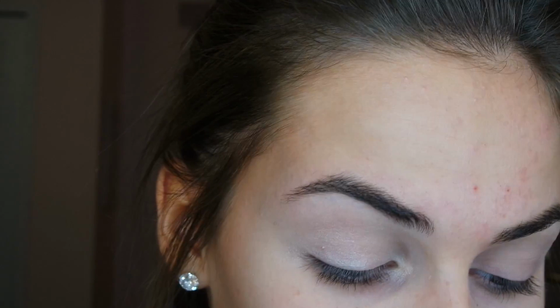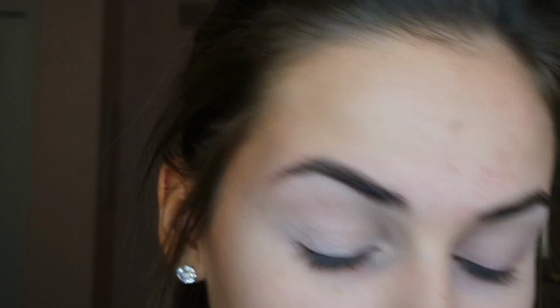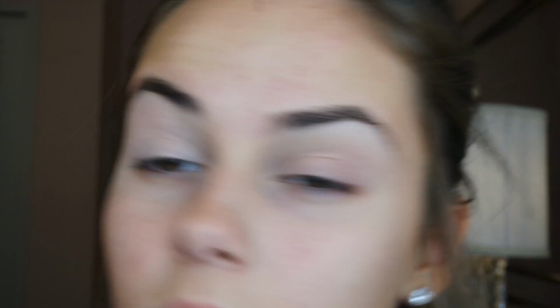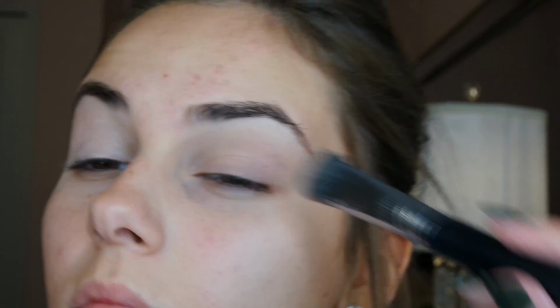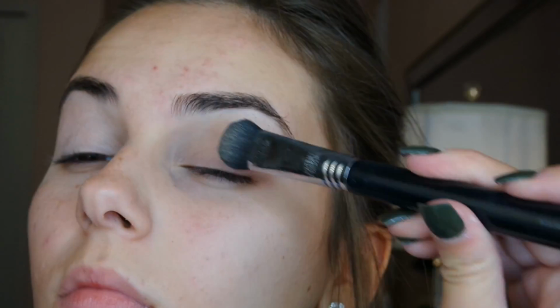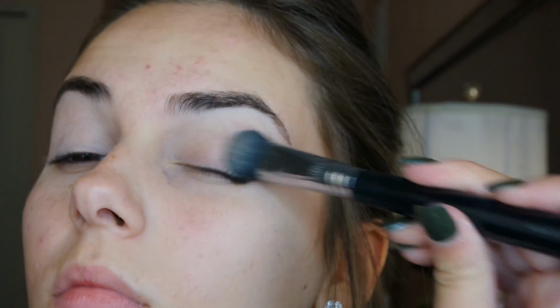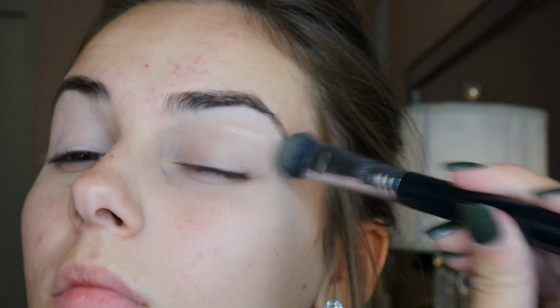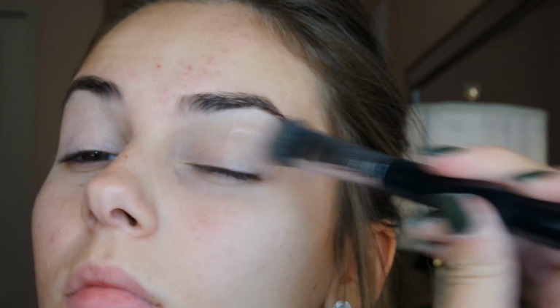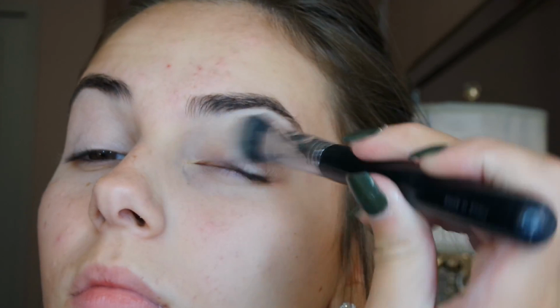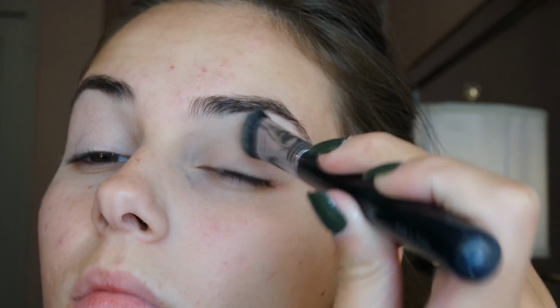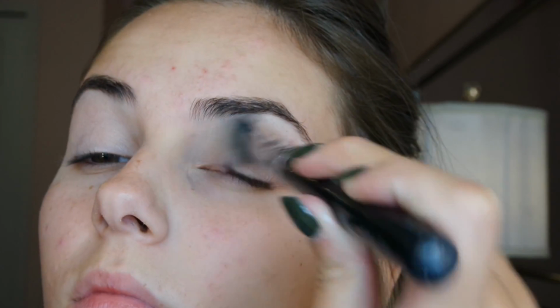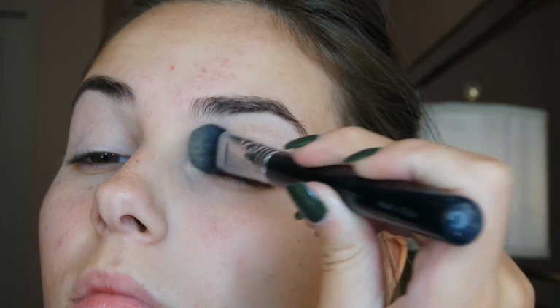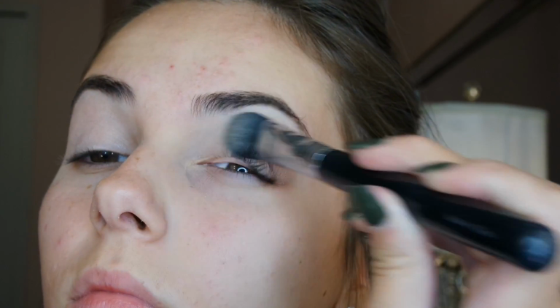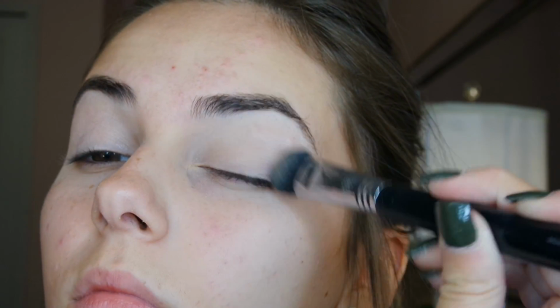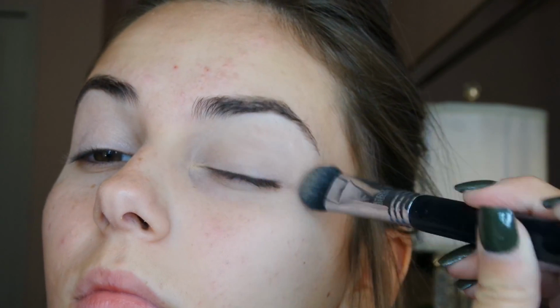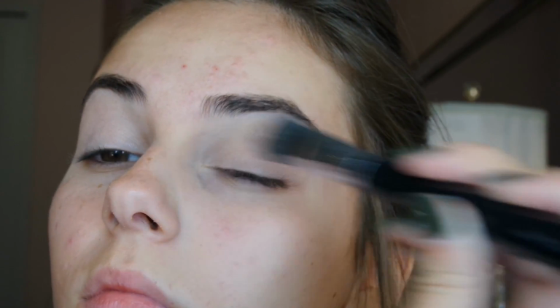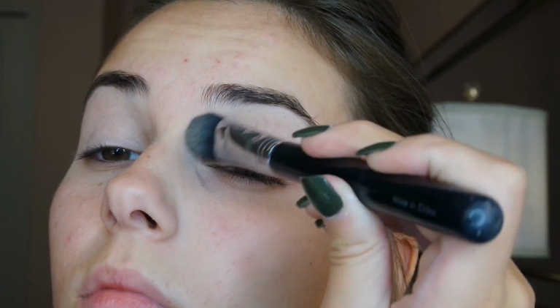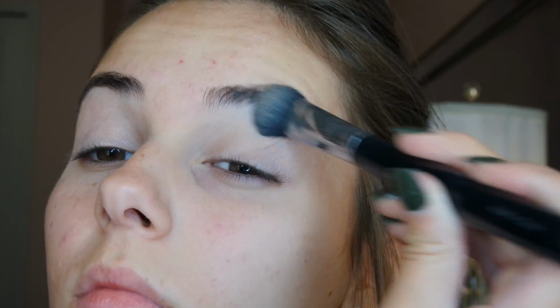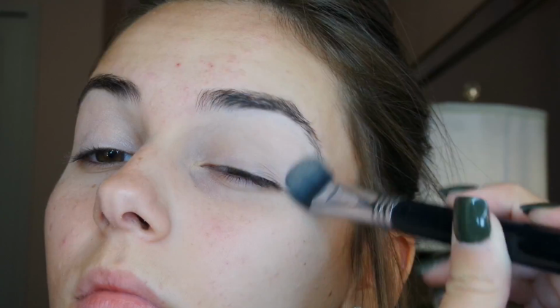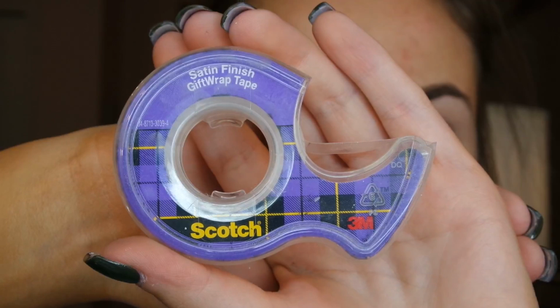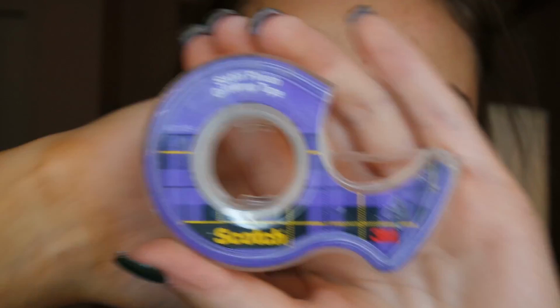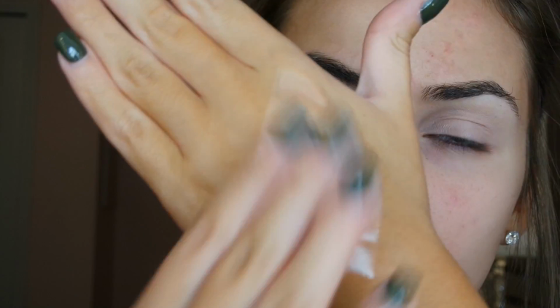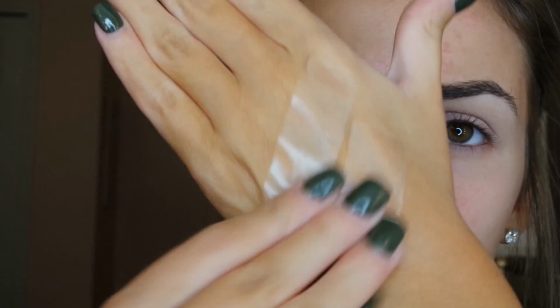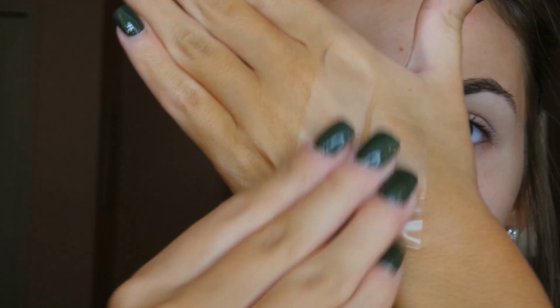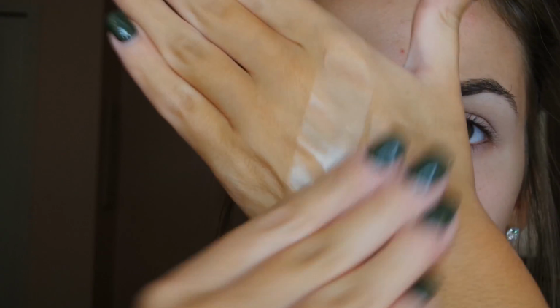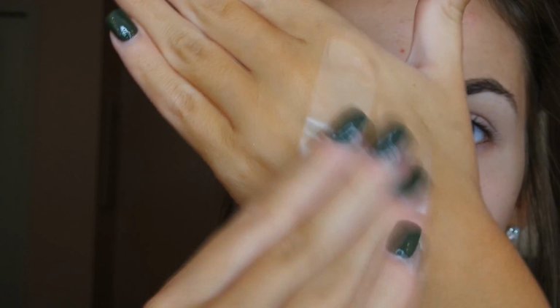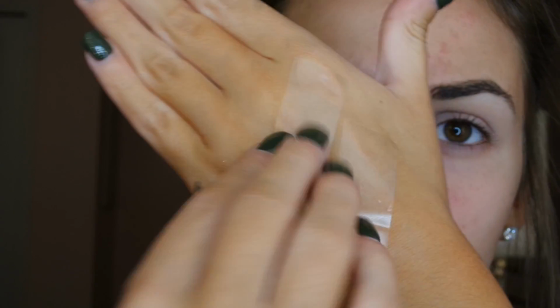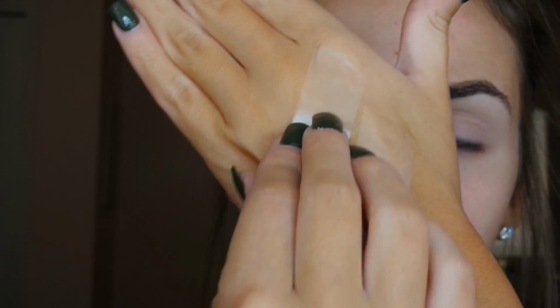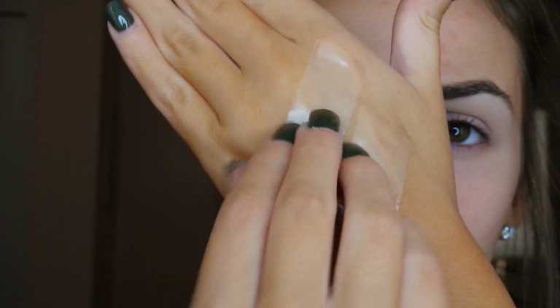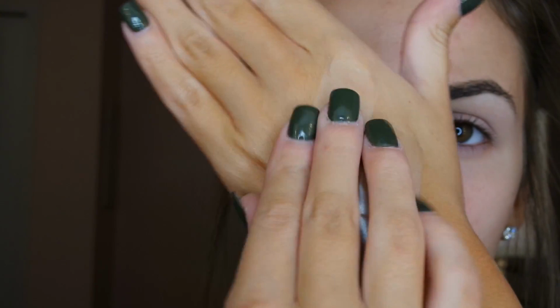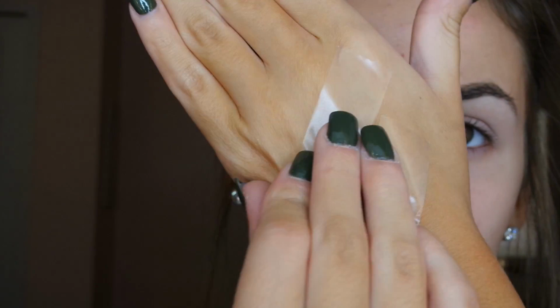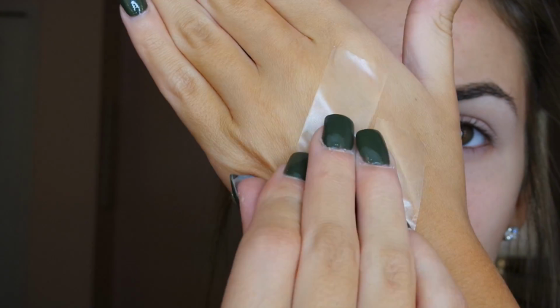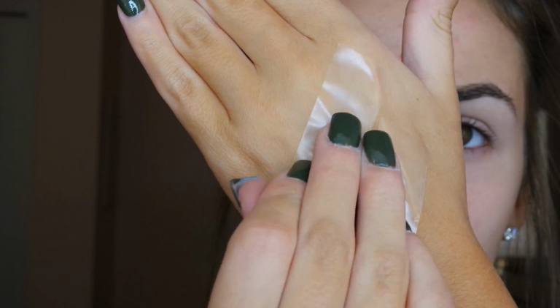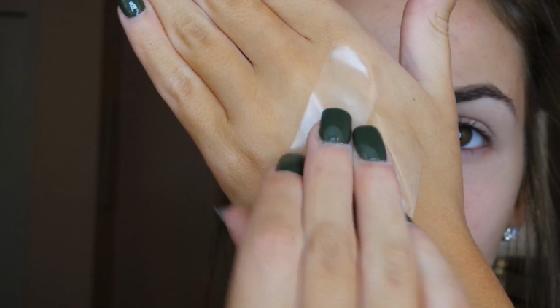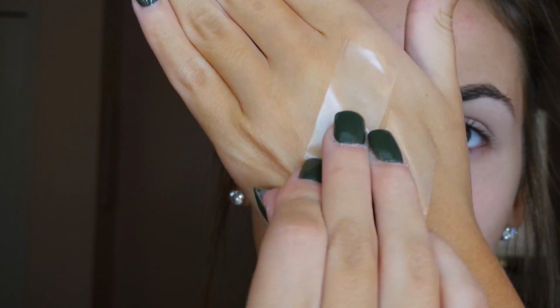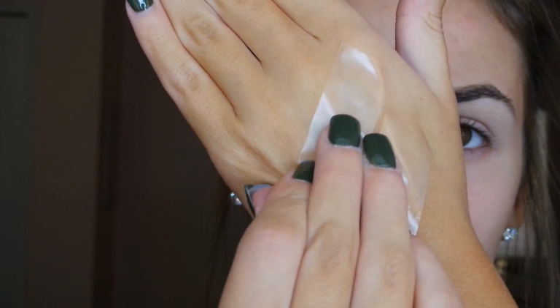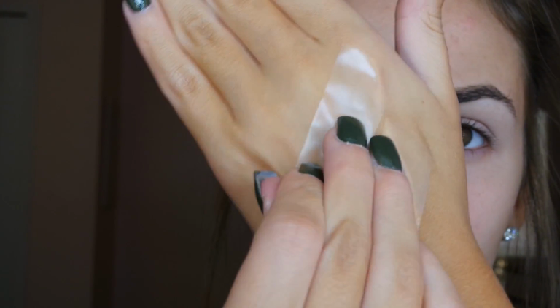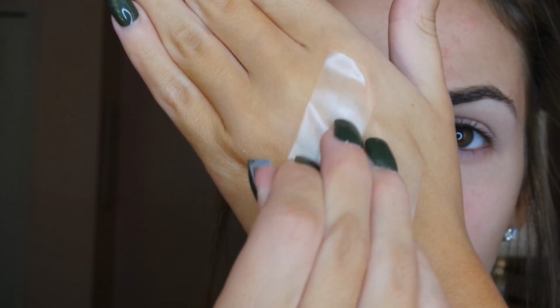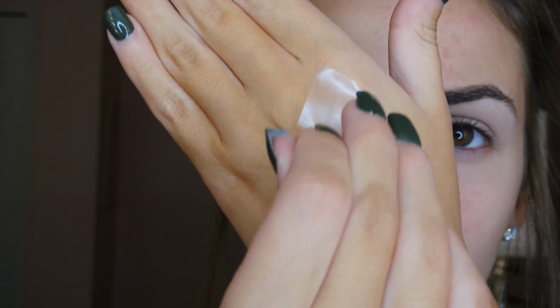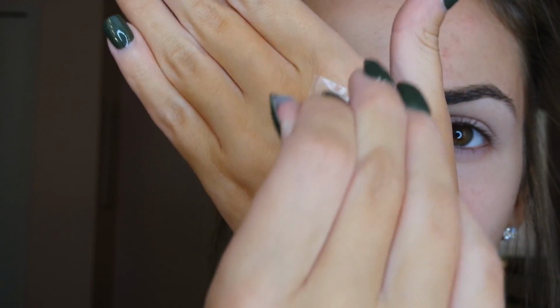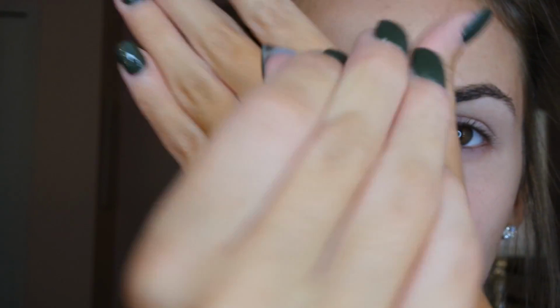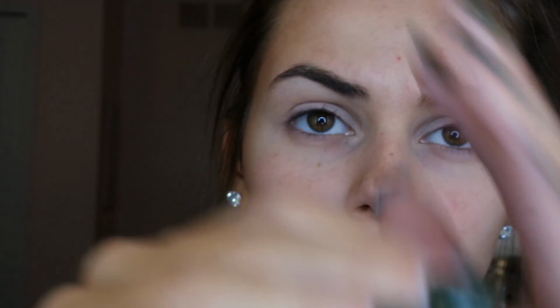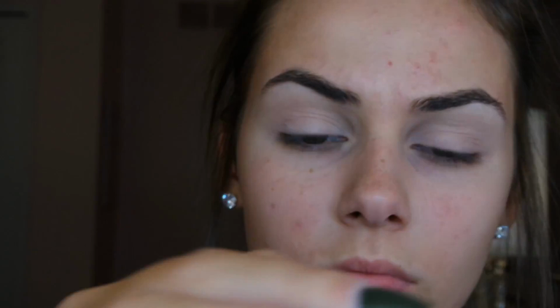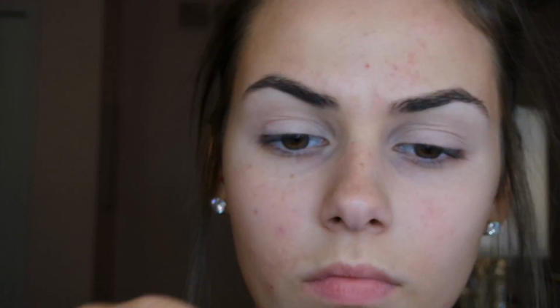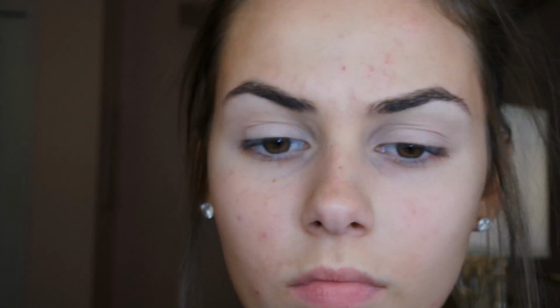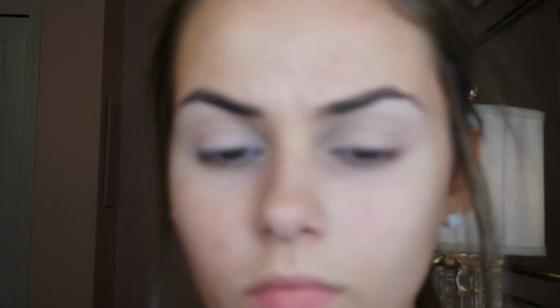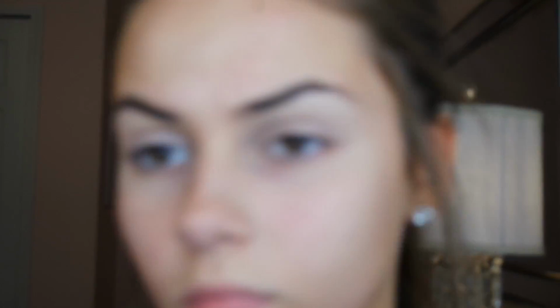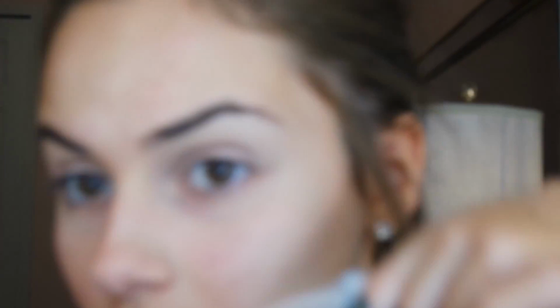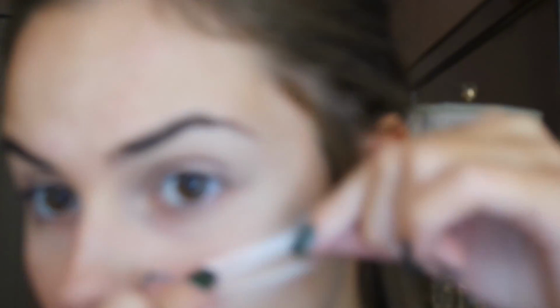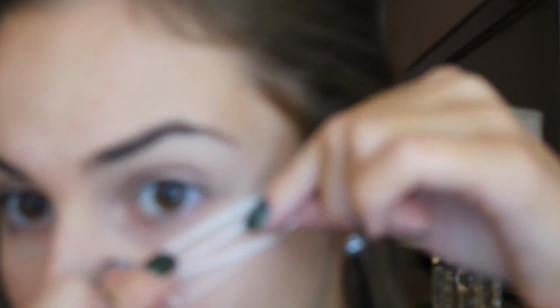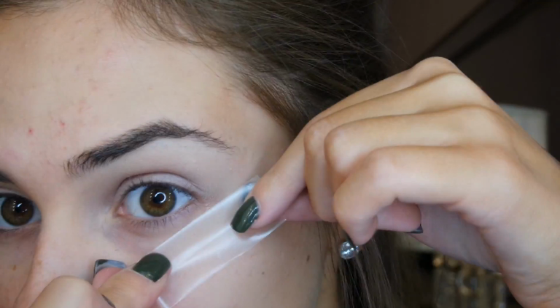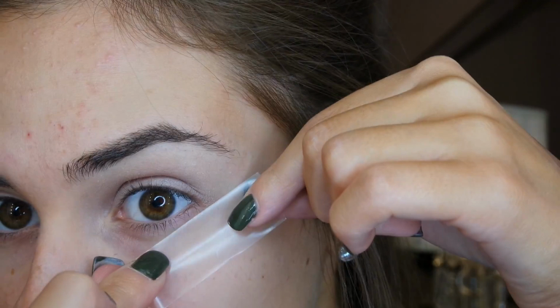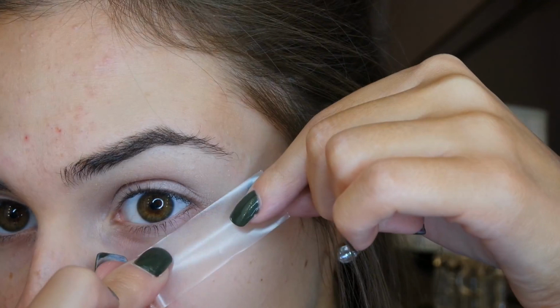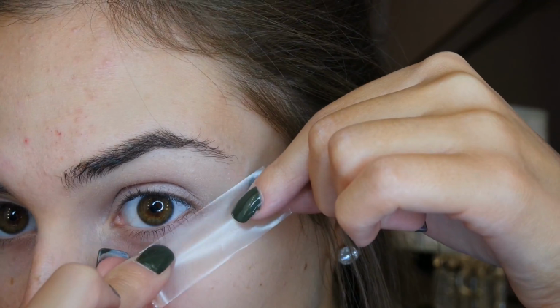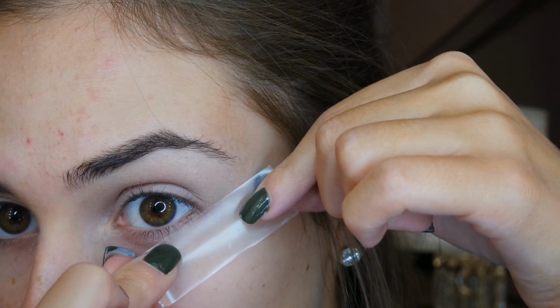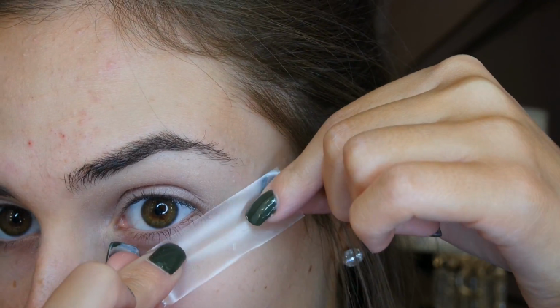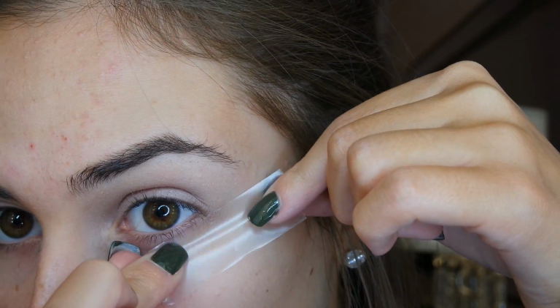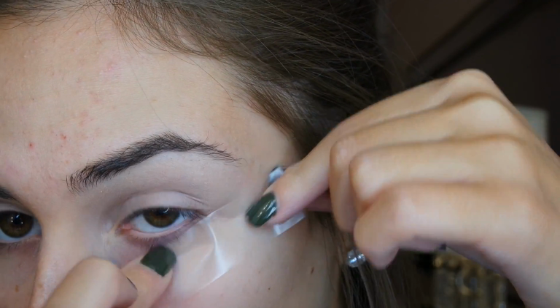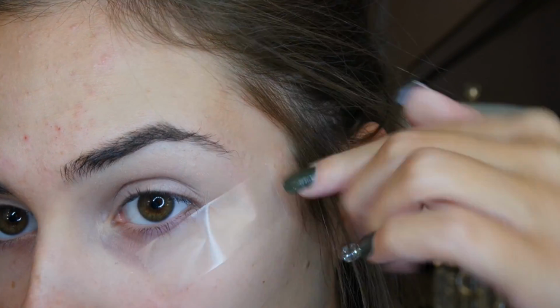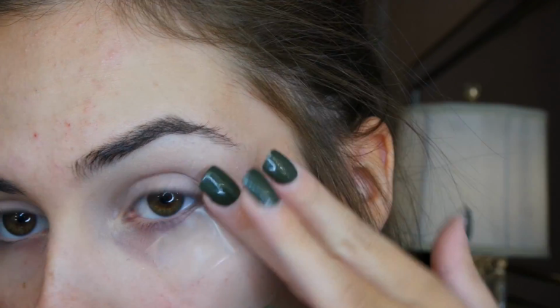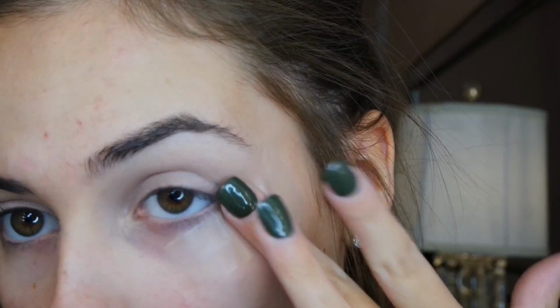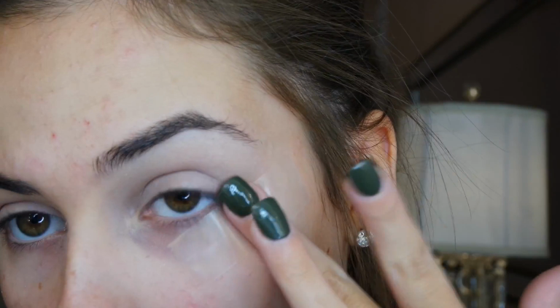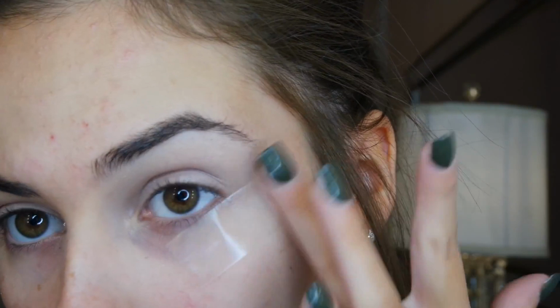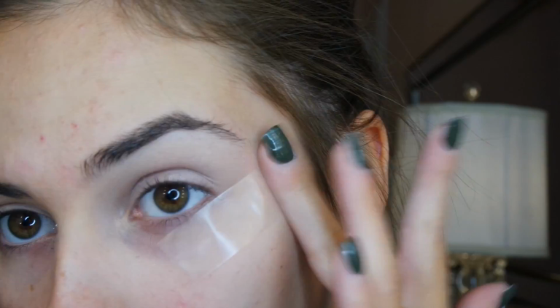I'm applying a light layer of white eyeshadow all over my lids, and now I'm applying tape going angled upward to have a clean line once we take it off.